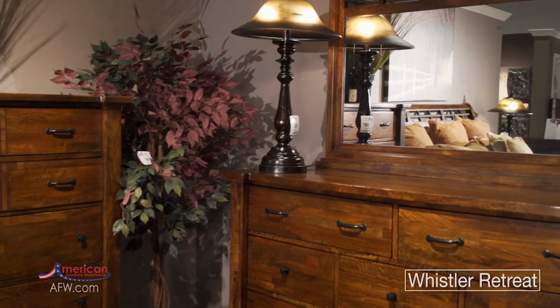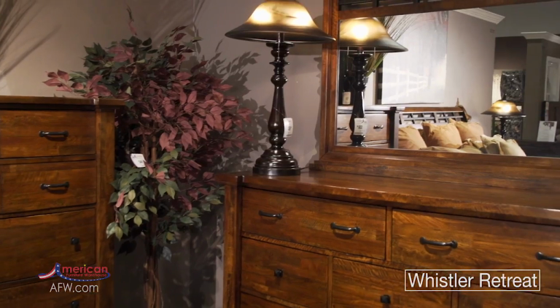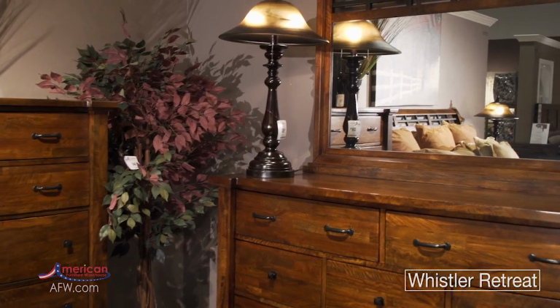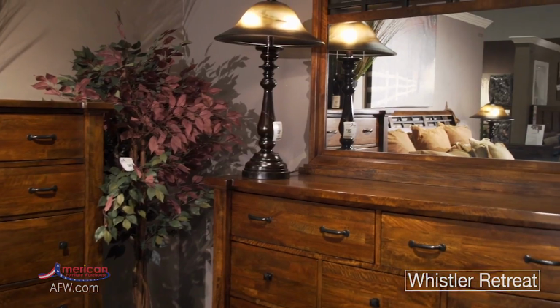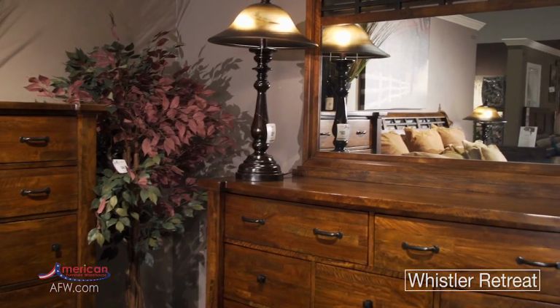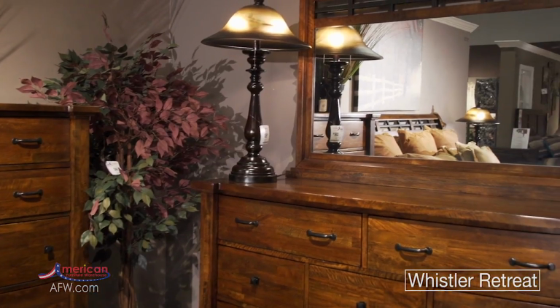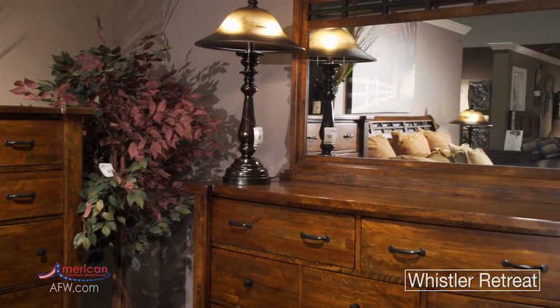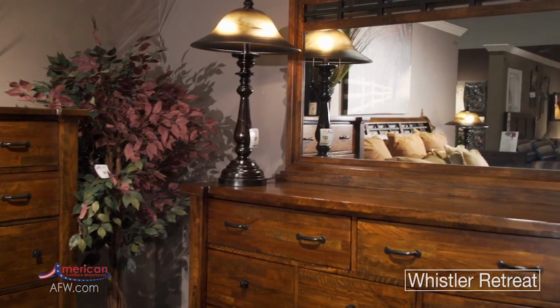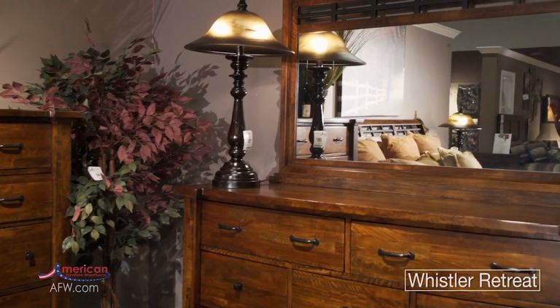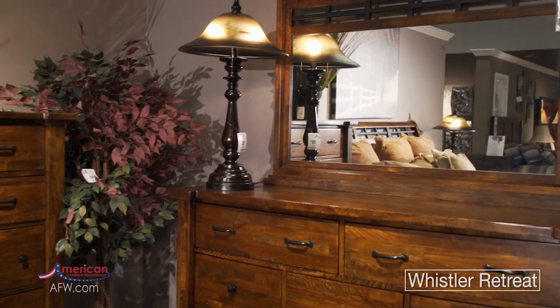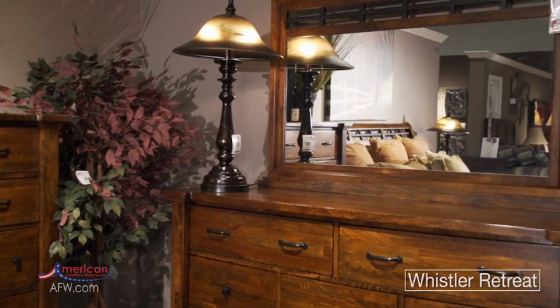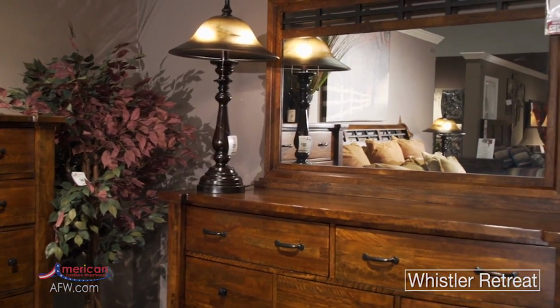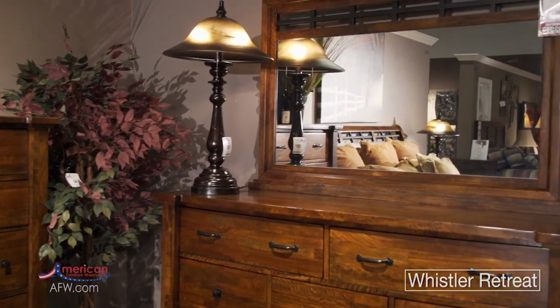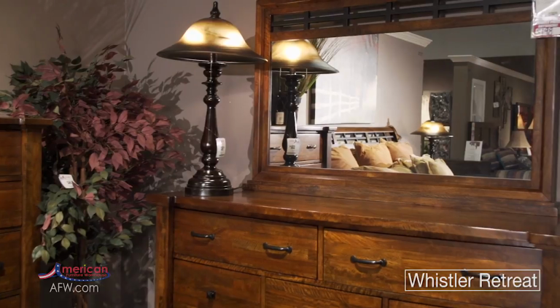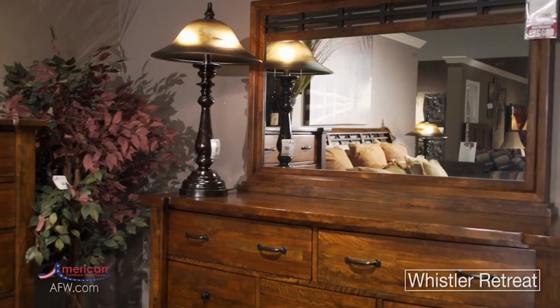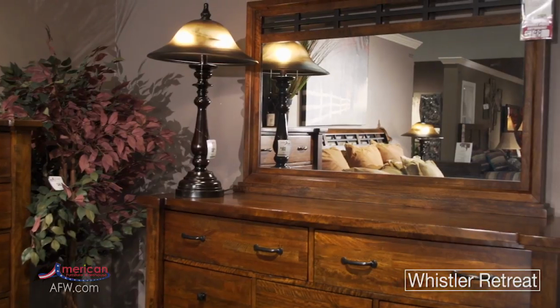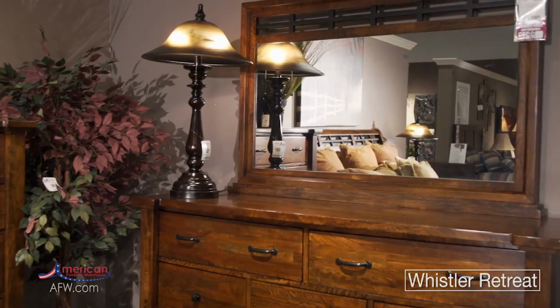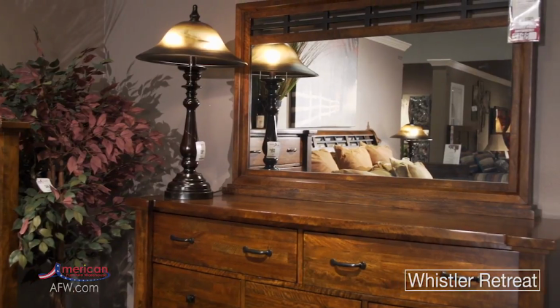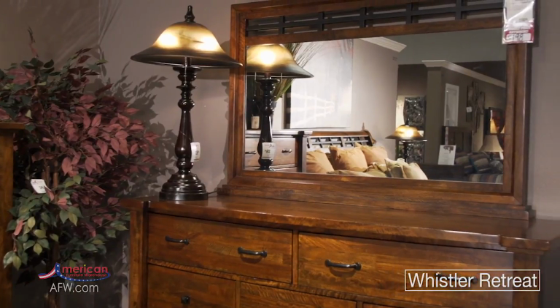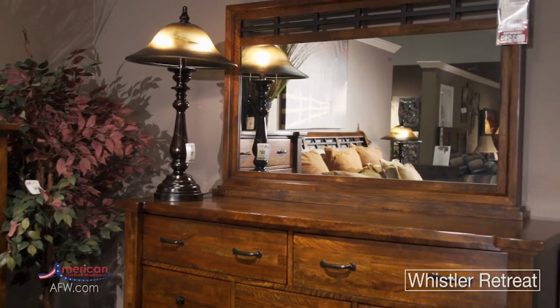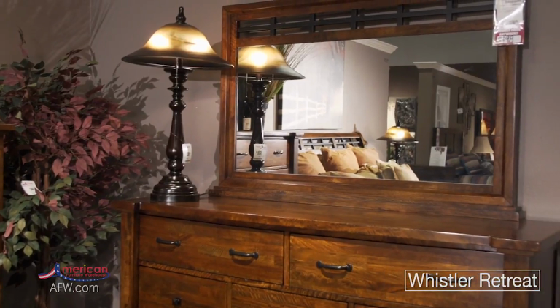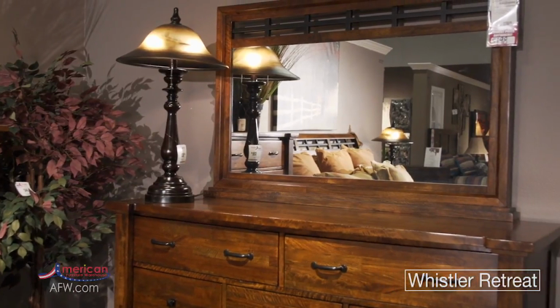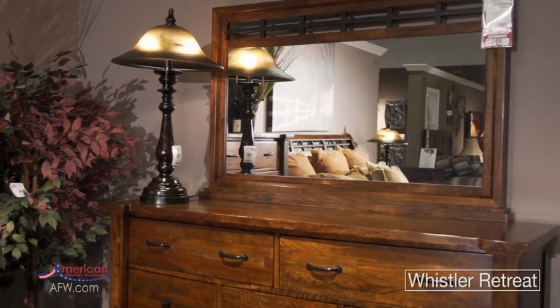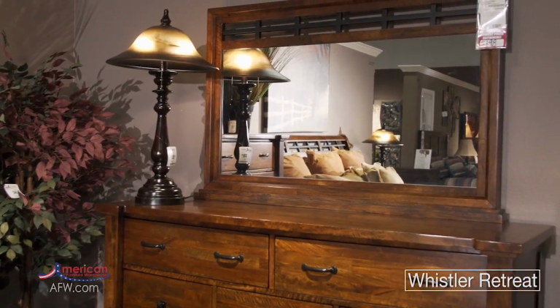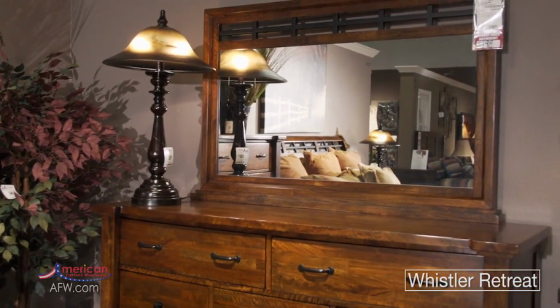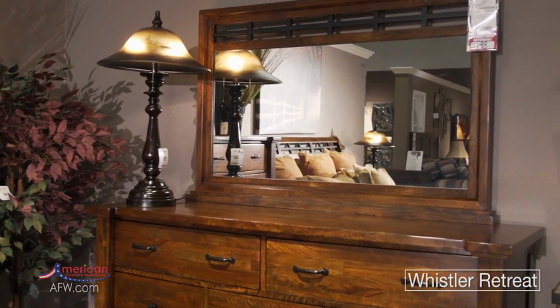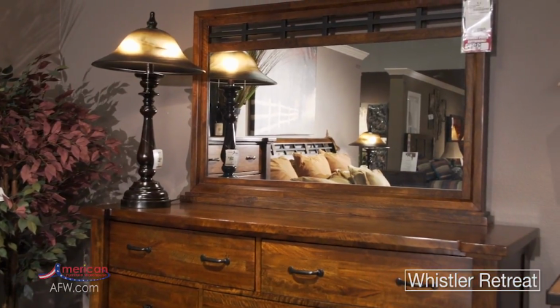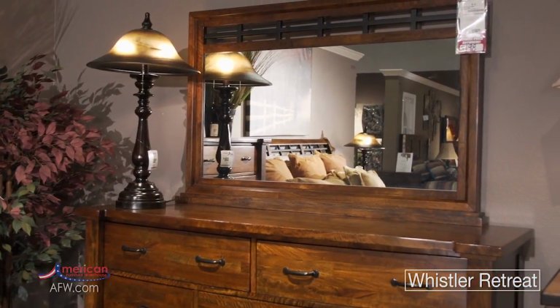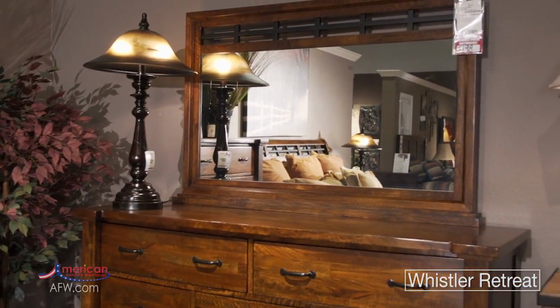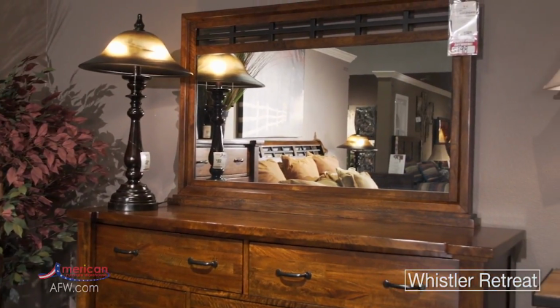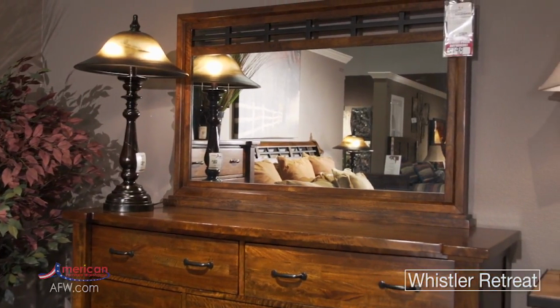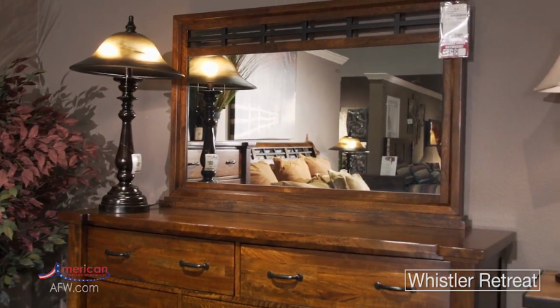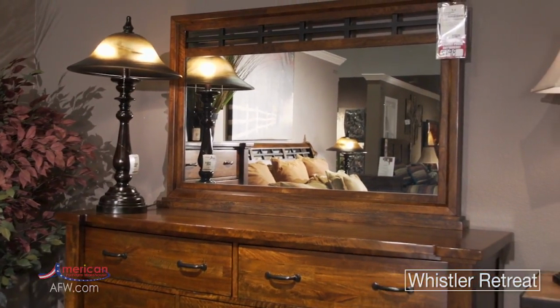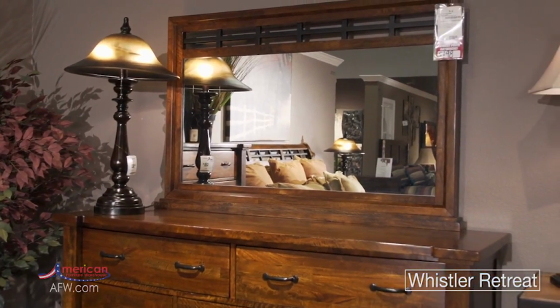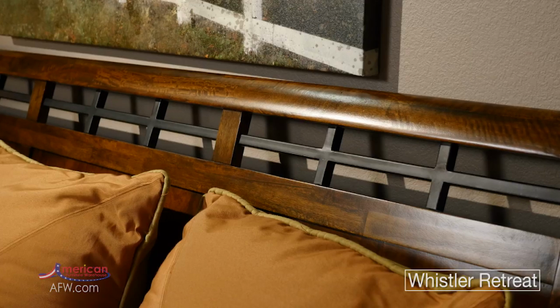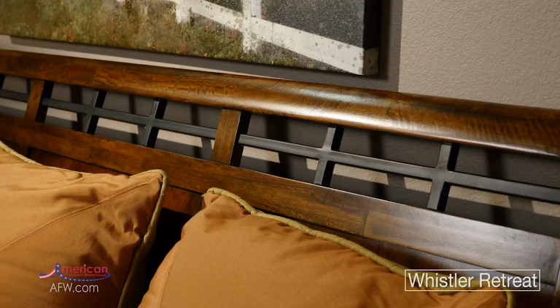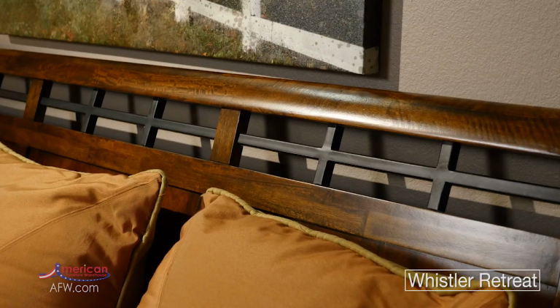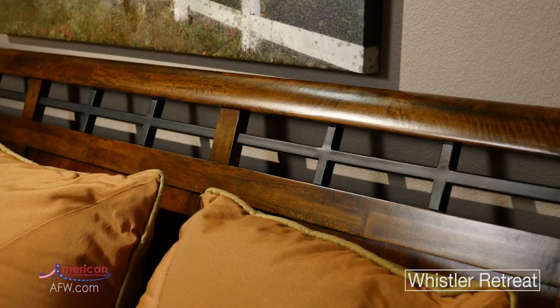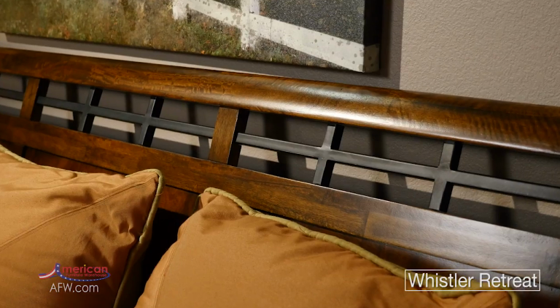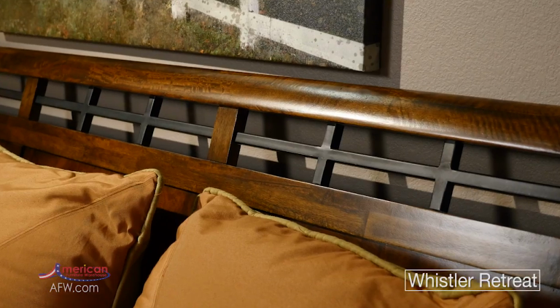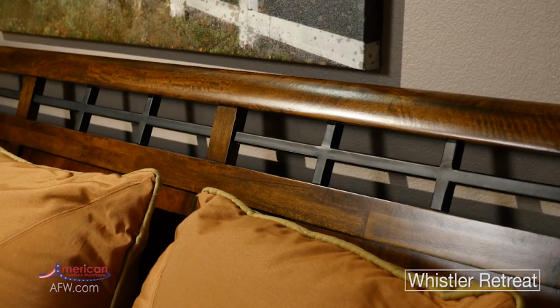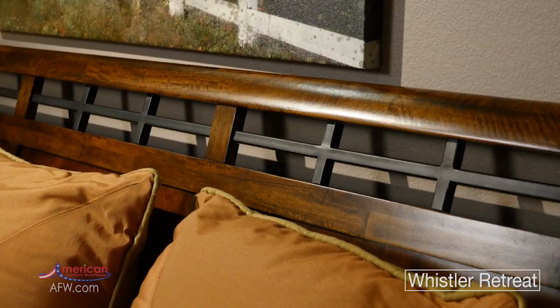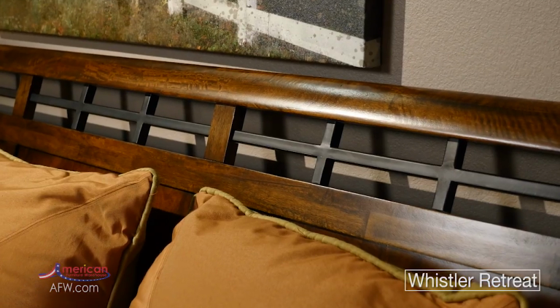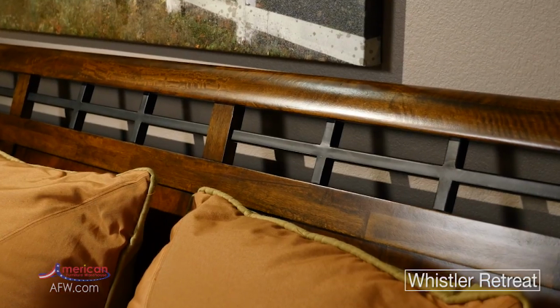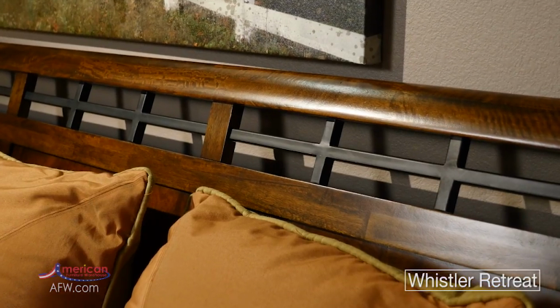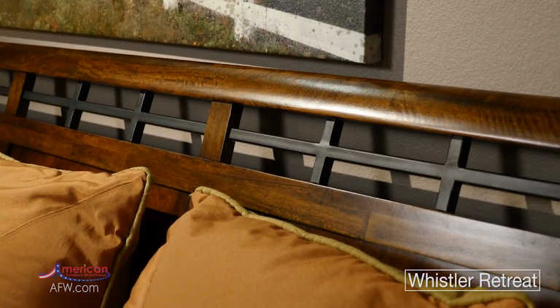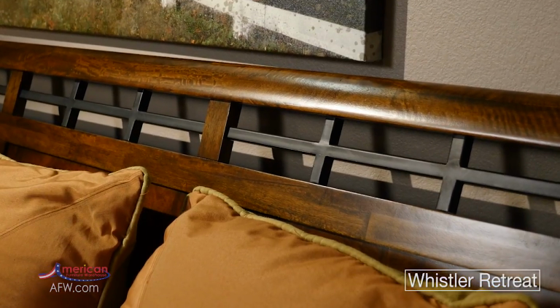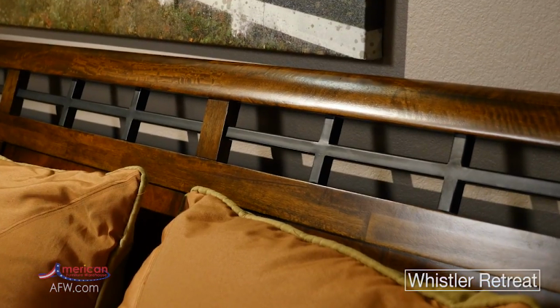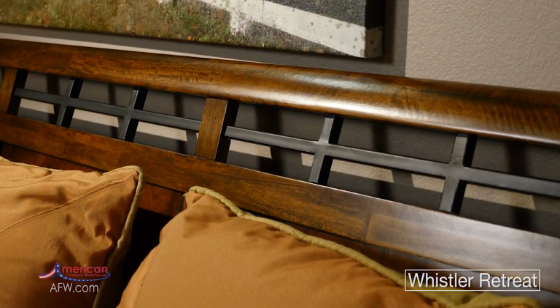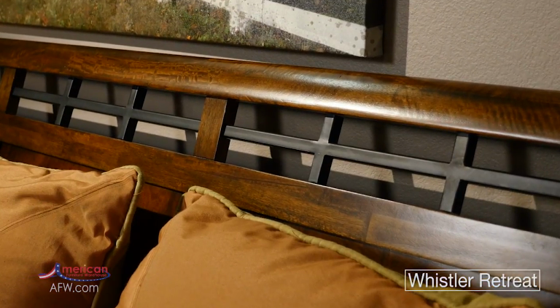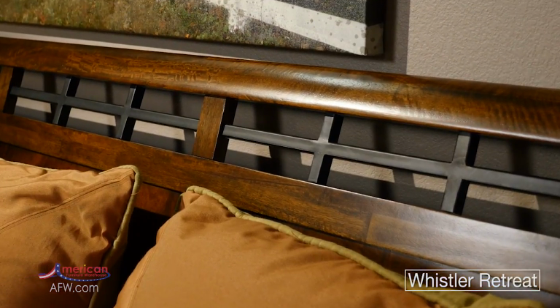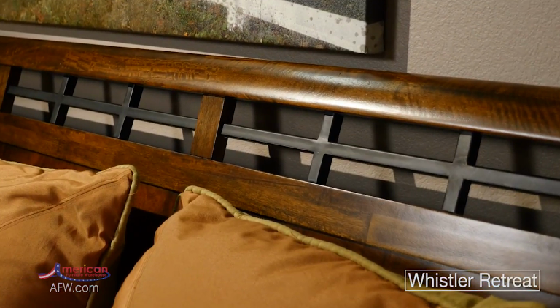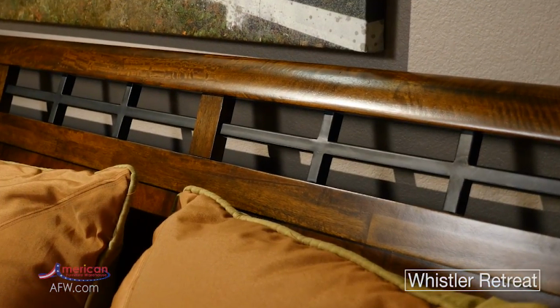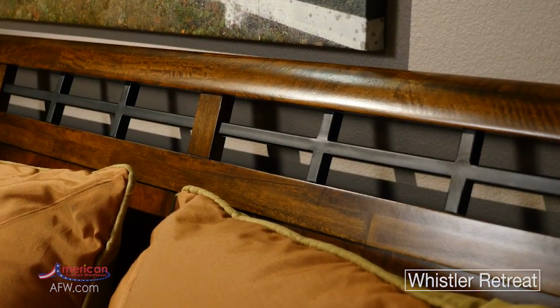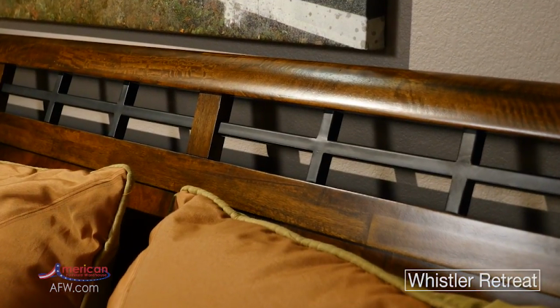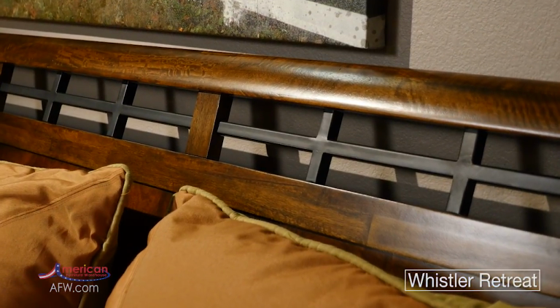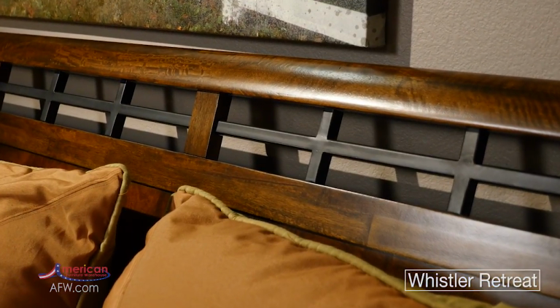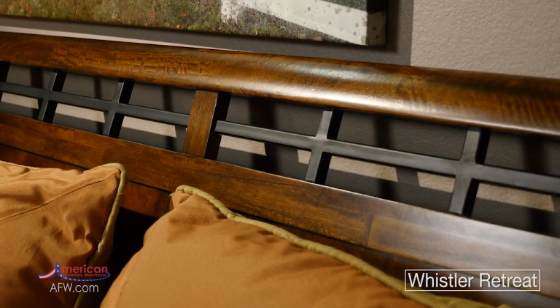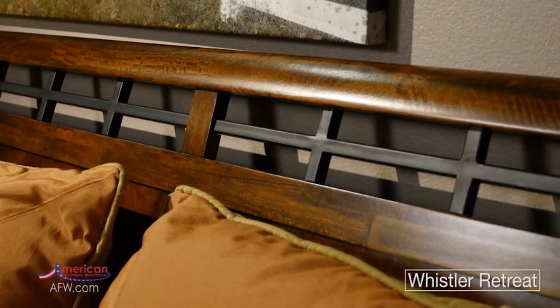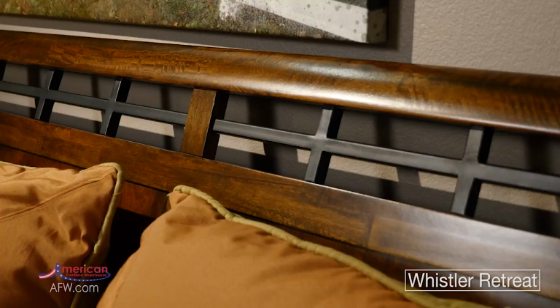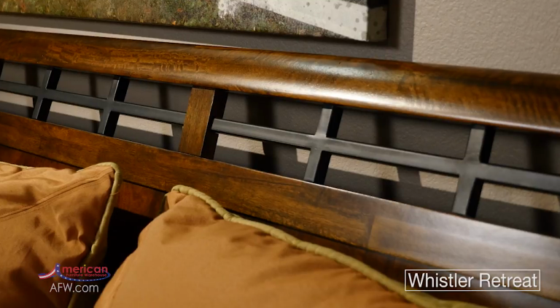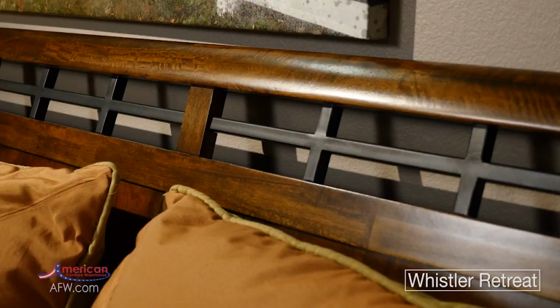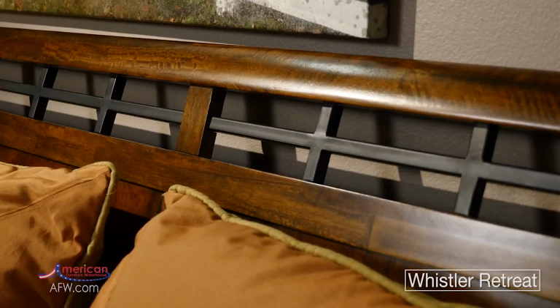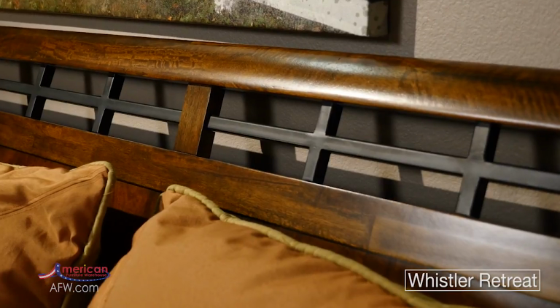The beautiful solid mango wood is finished with a hand-rubbed stain that brings out the richness of the wood and complements the metal accents in the headboard and mirror.